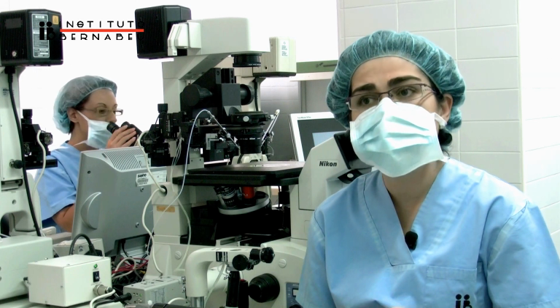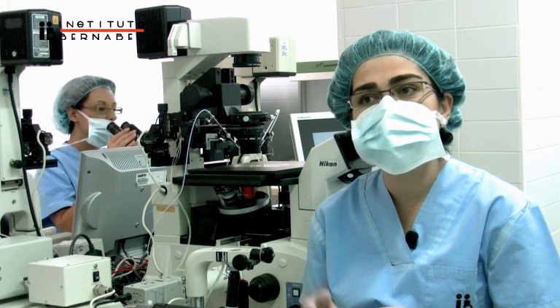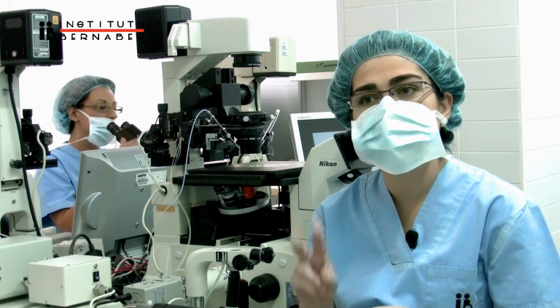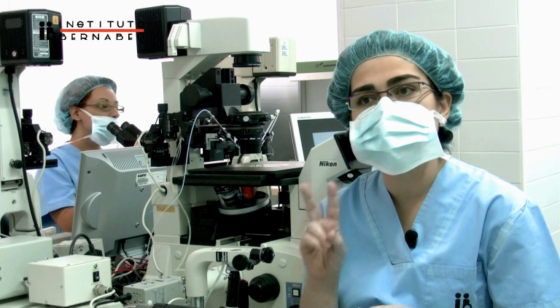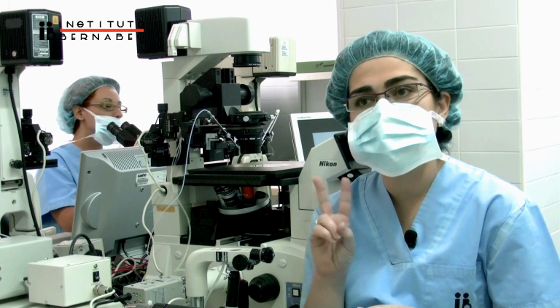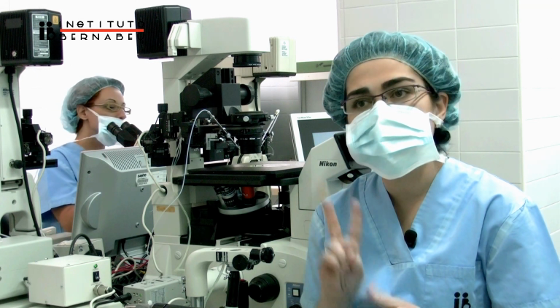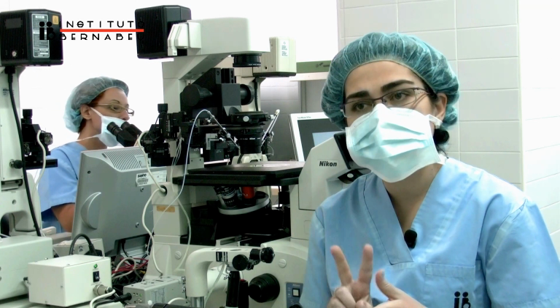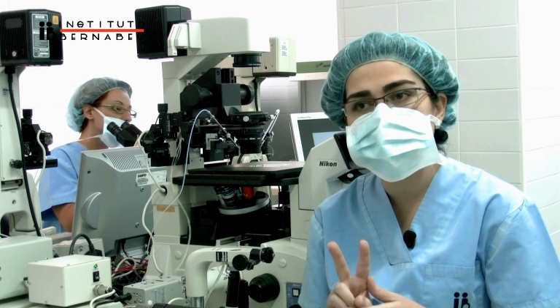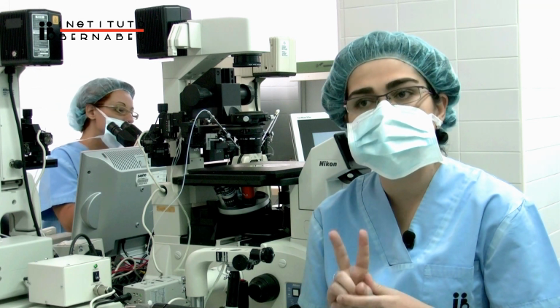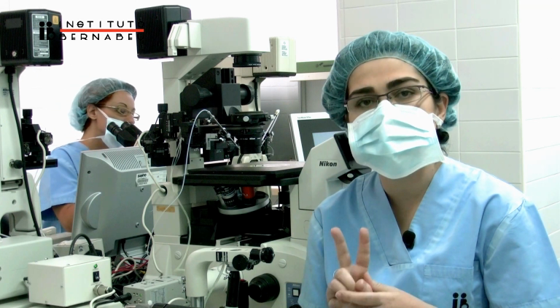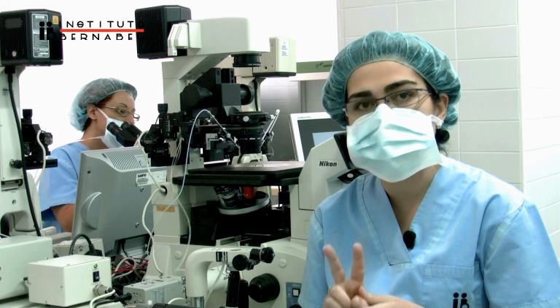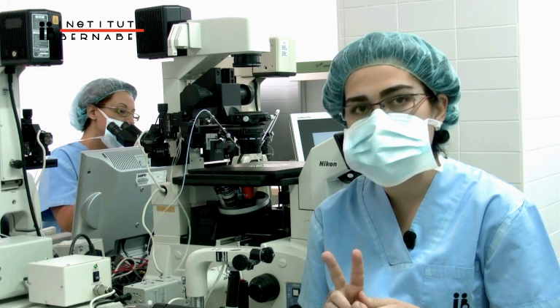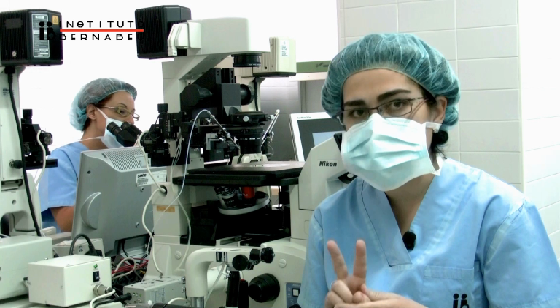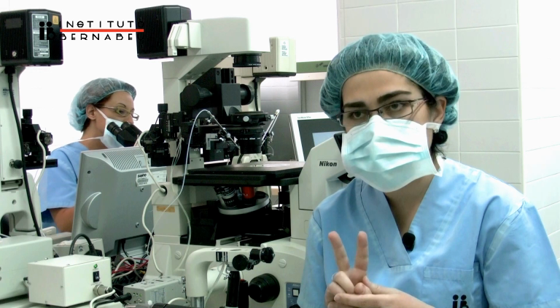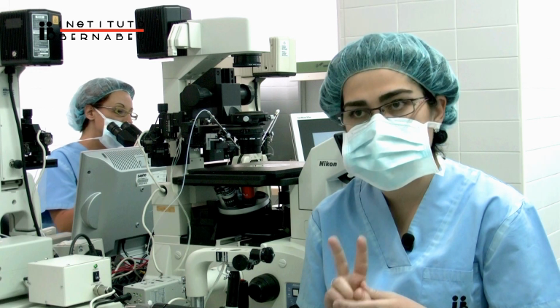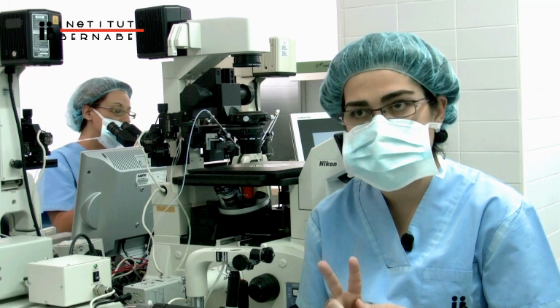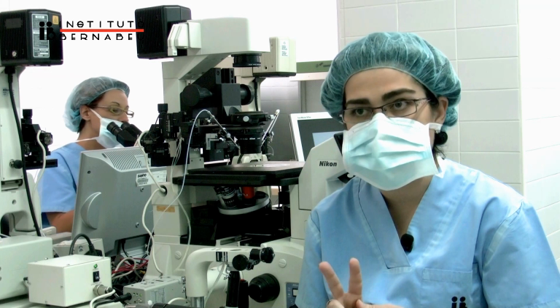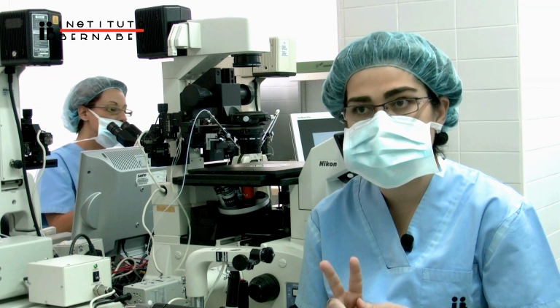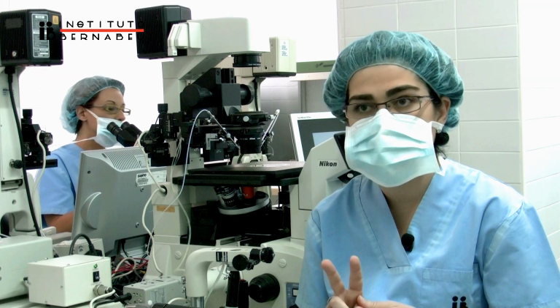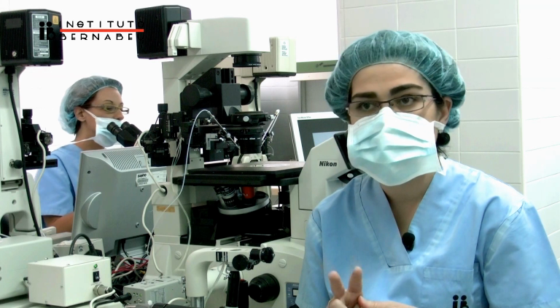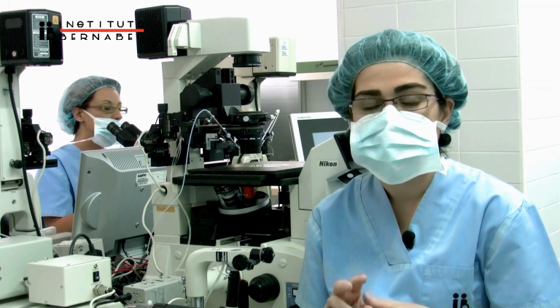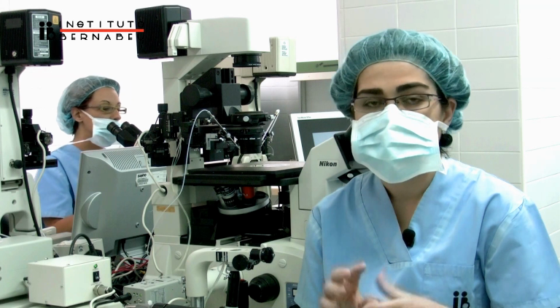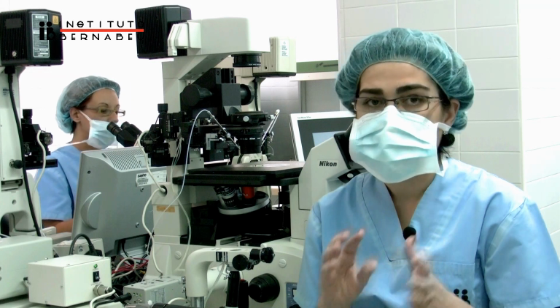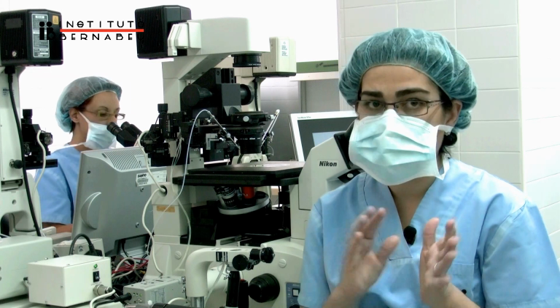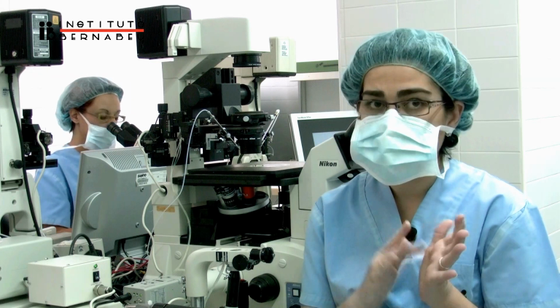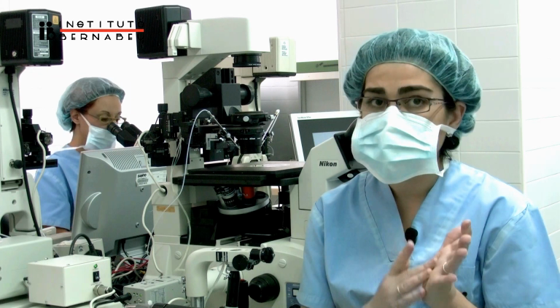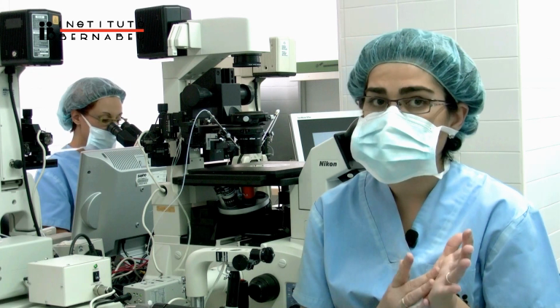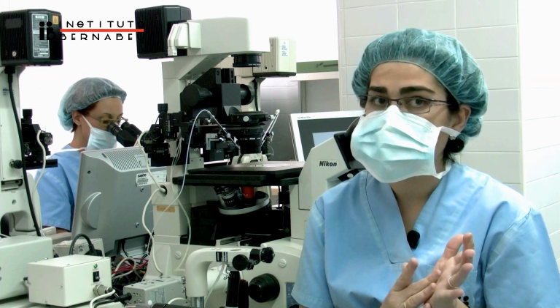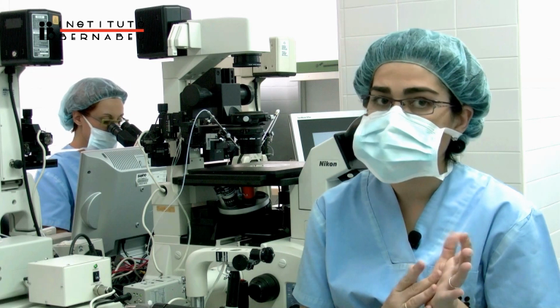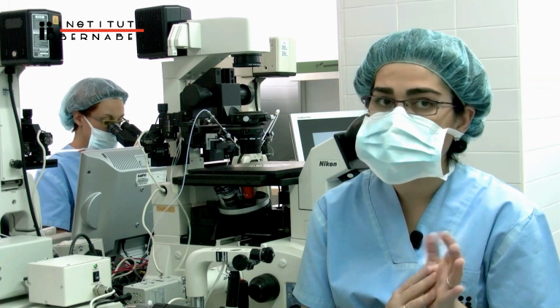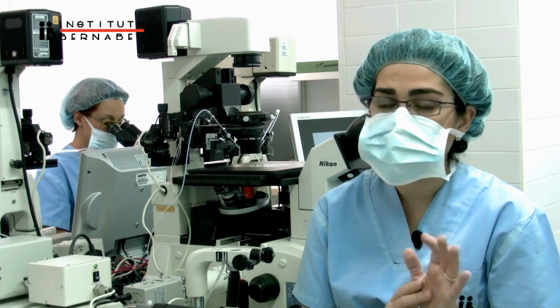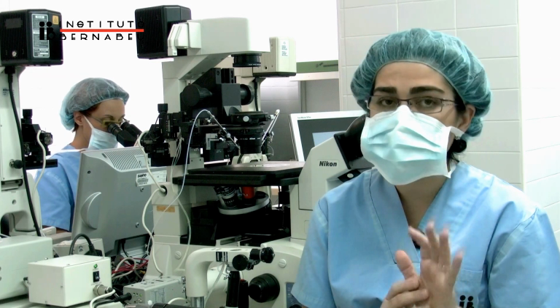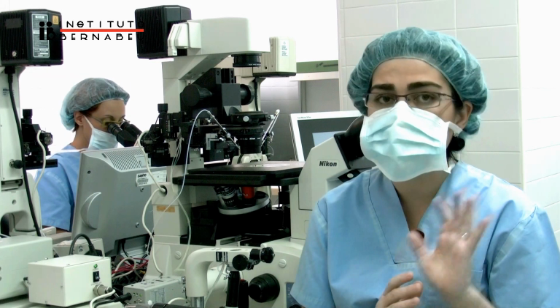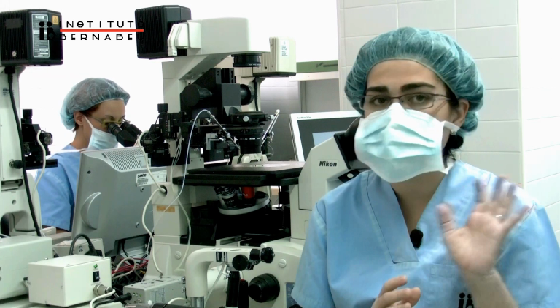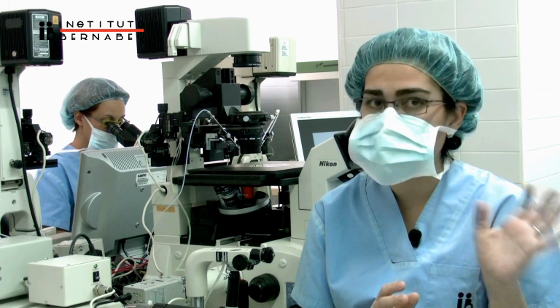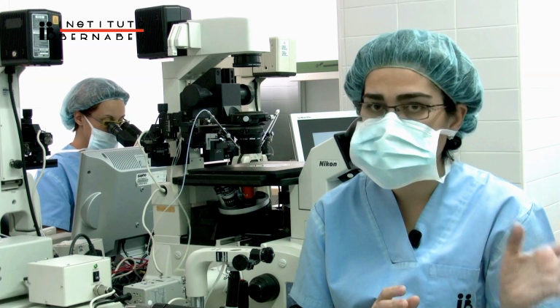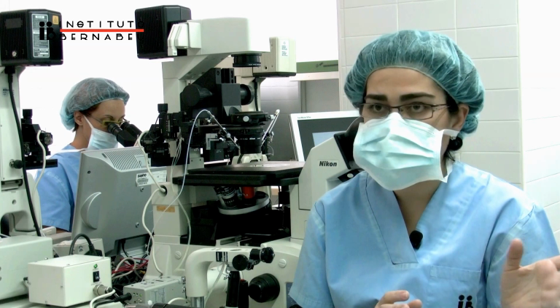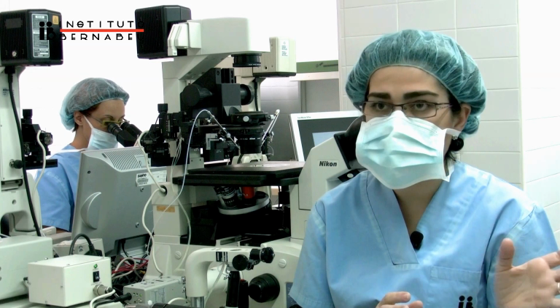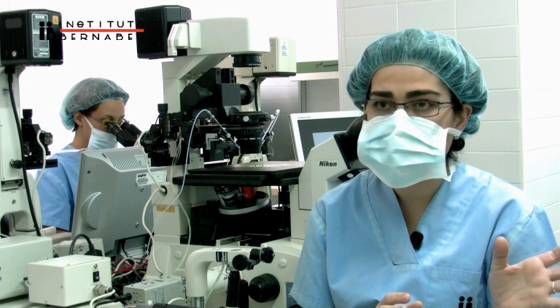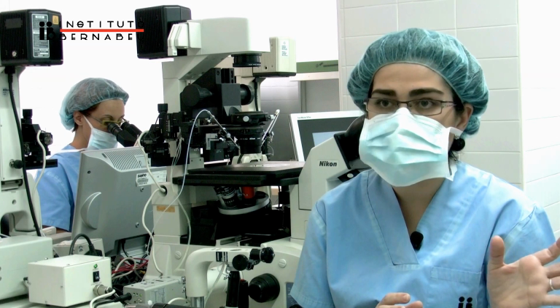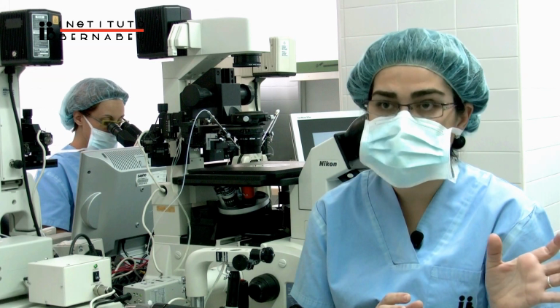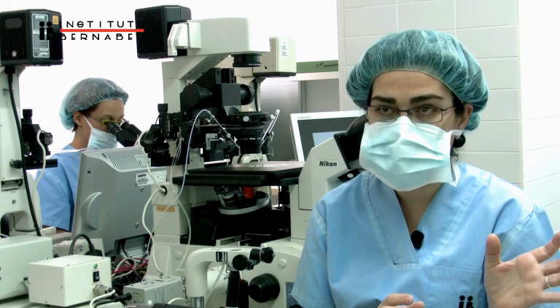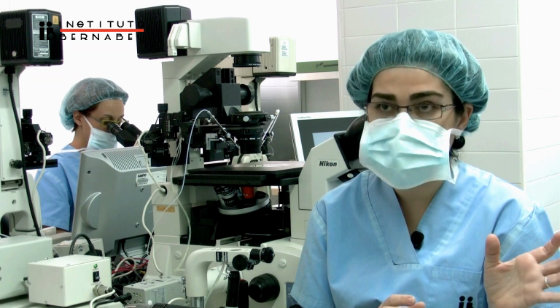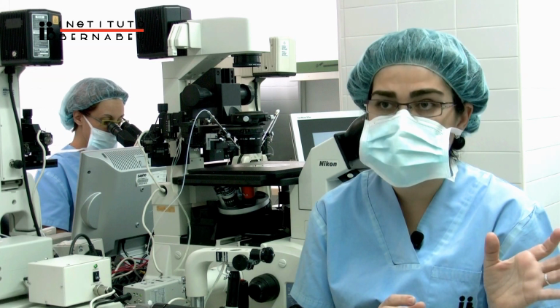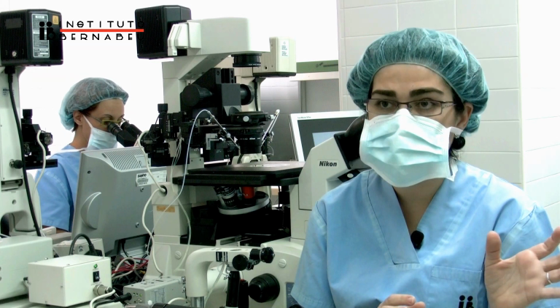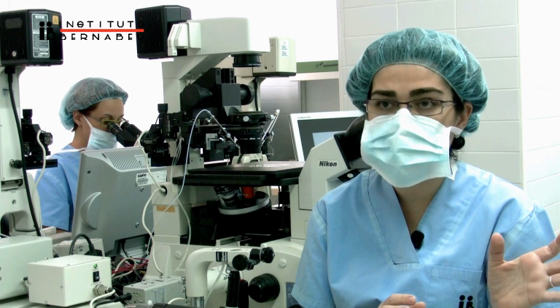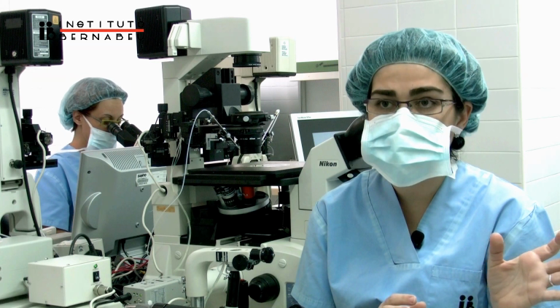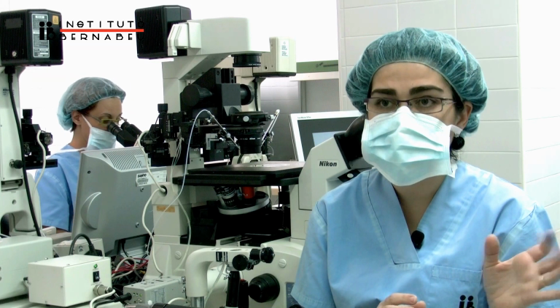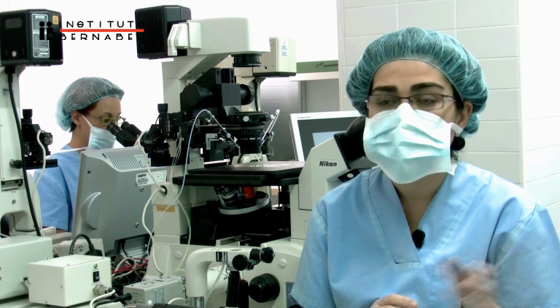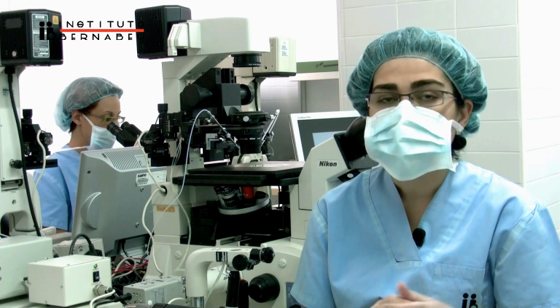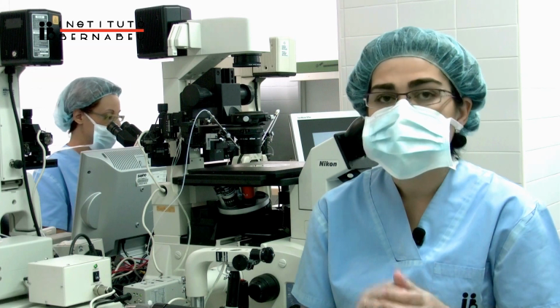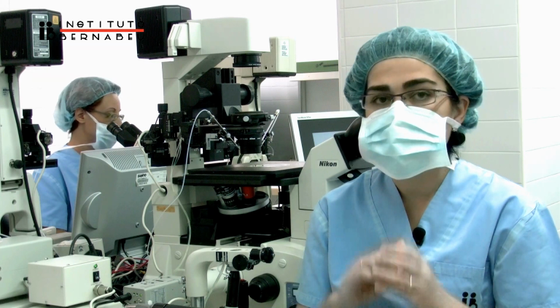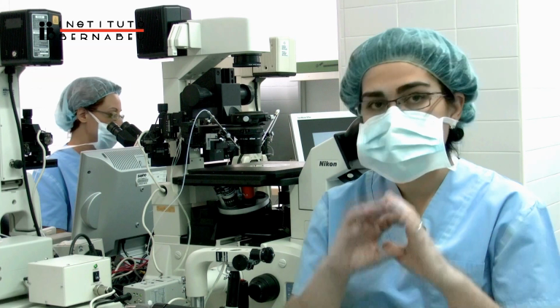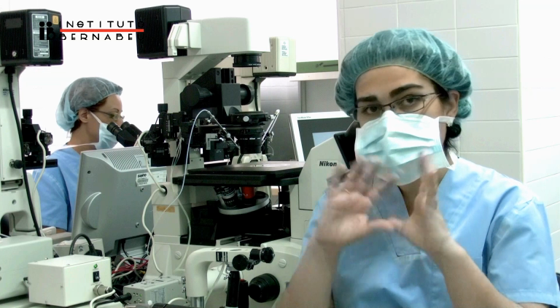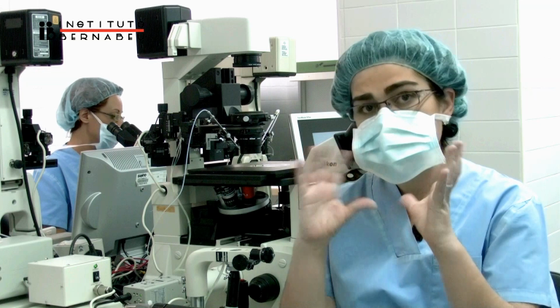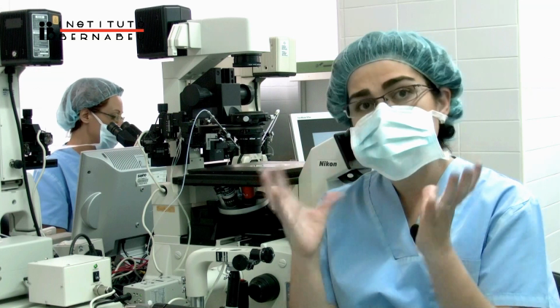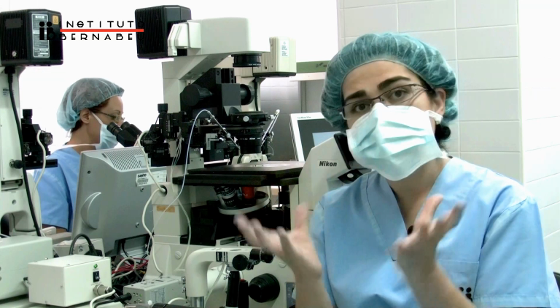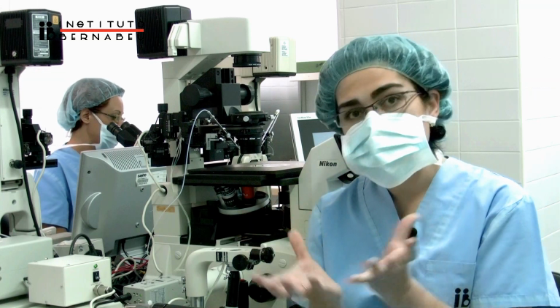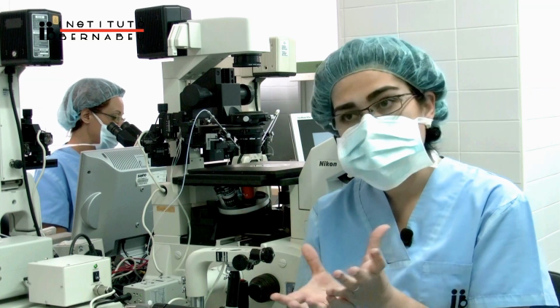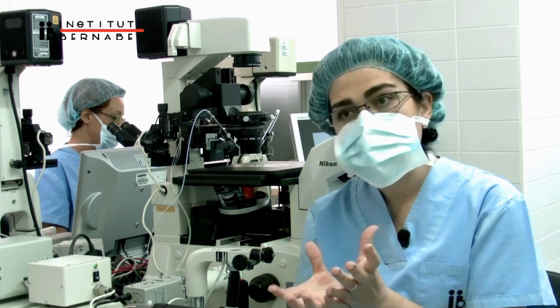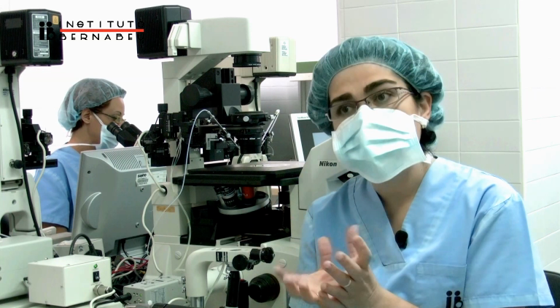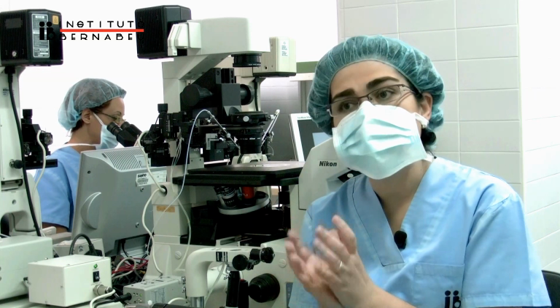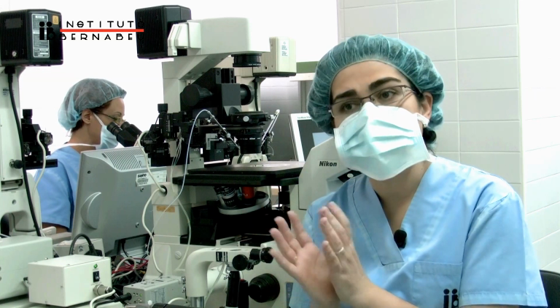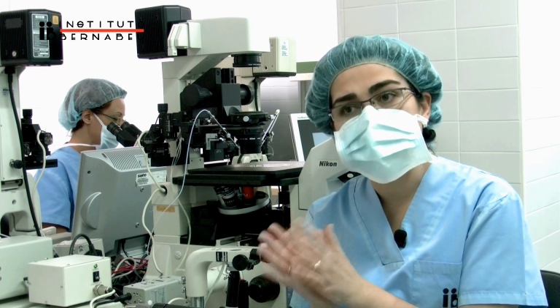The inner cell mass, which will create the future embryo, and the trophectoderm, resulting in placental structures.